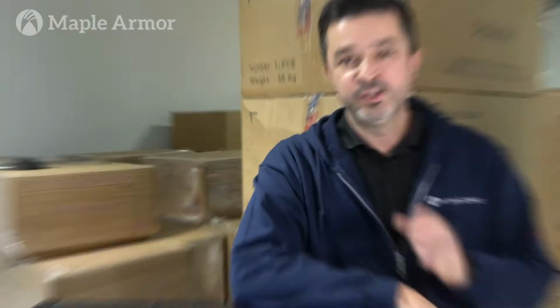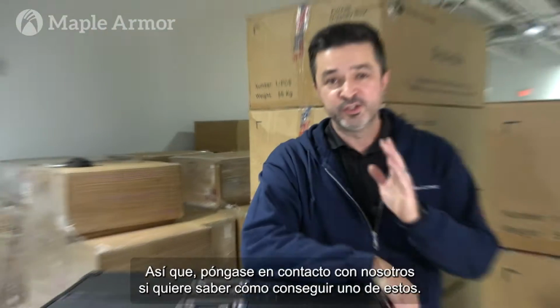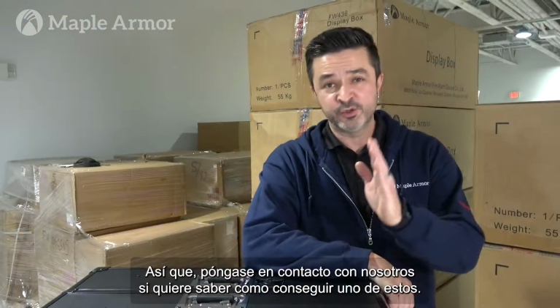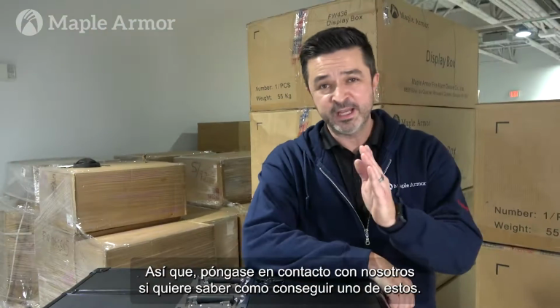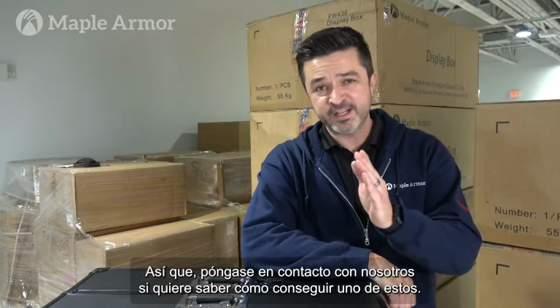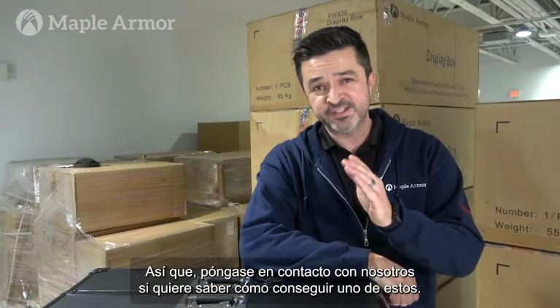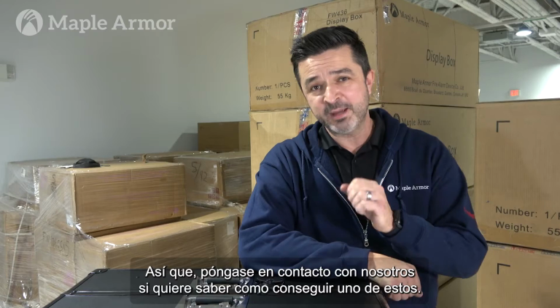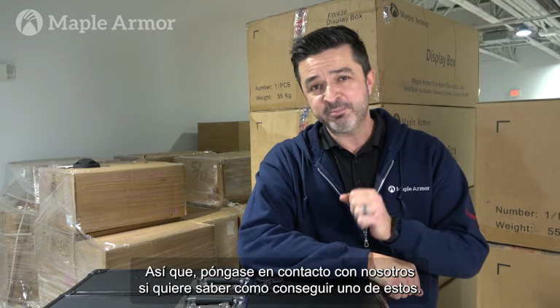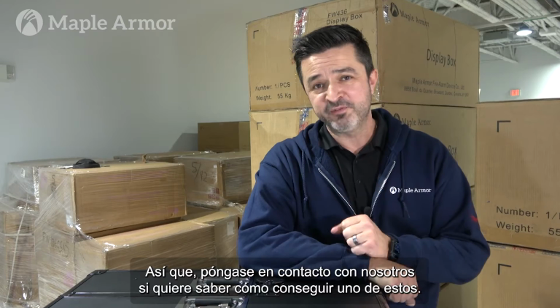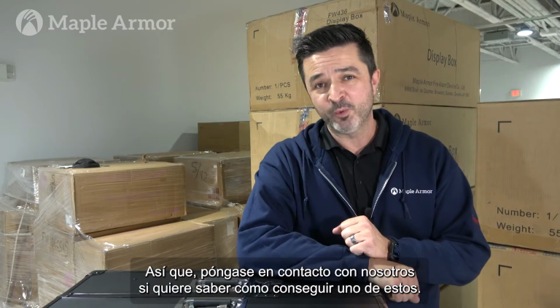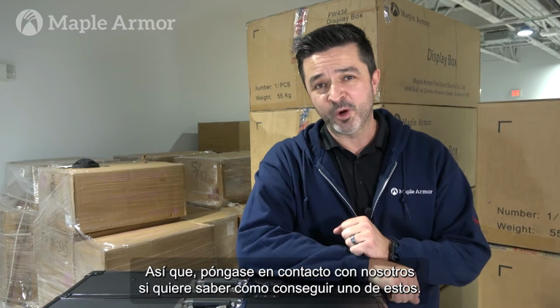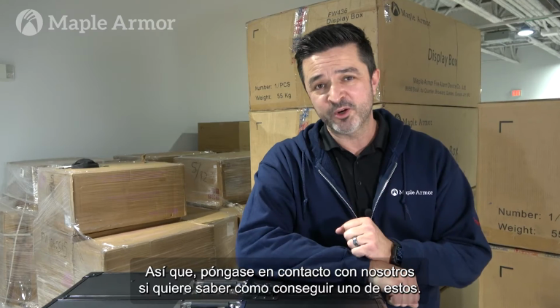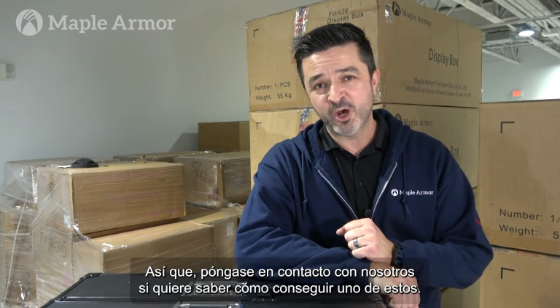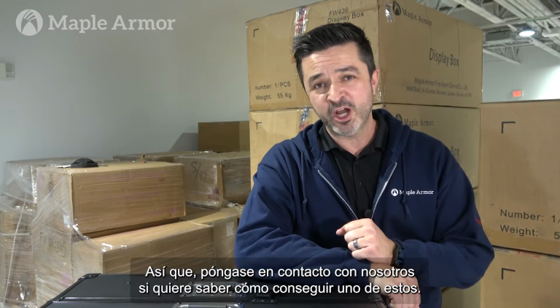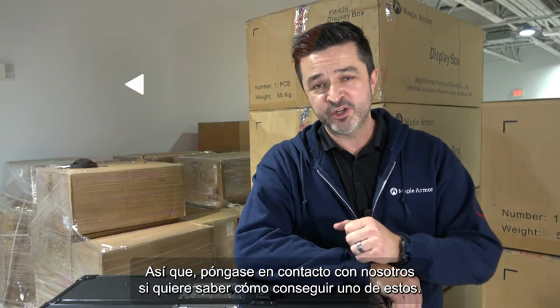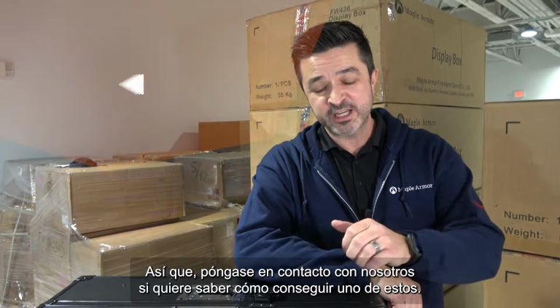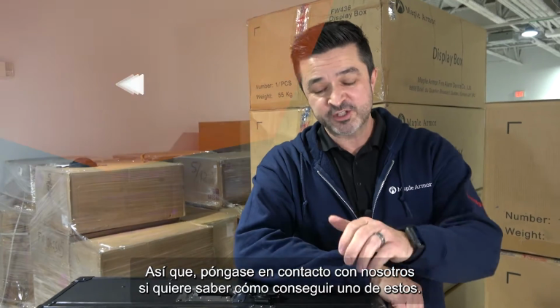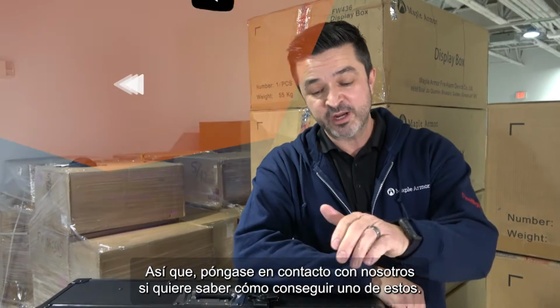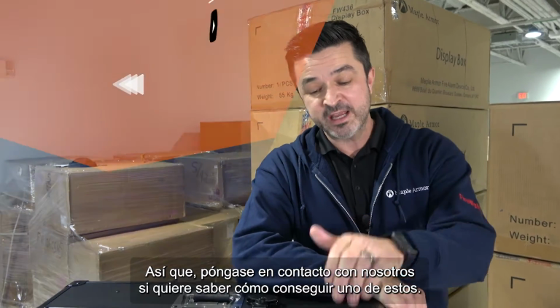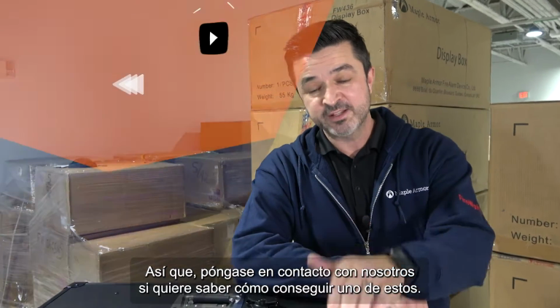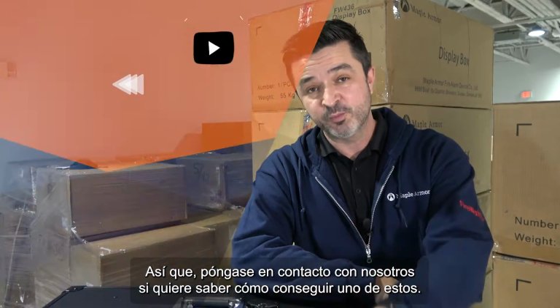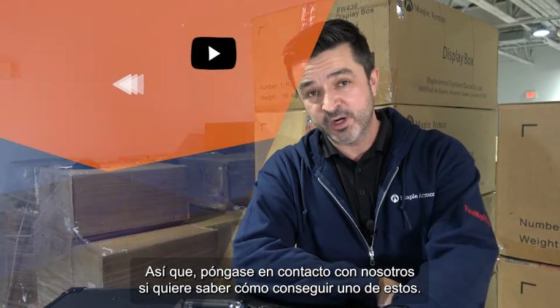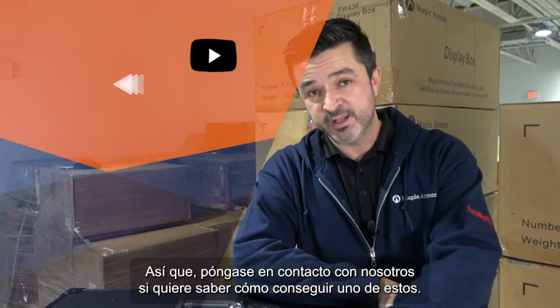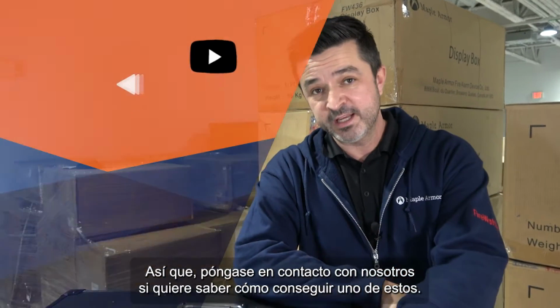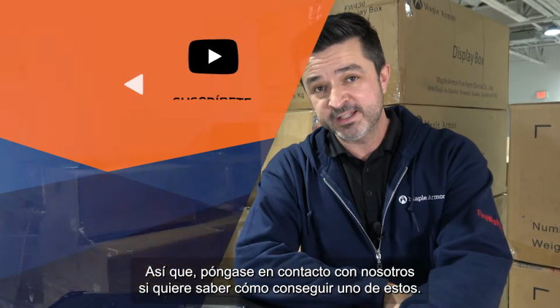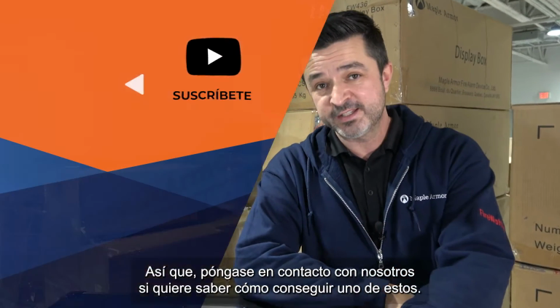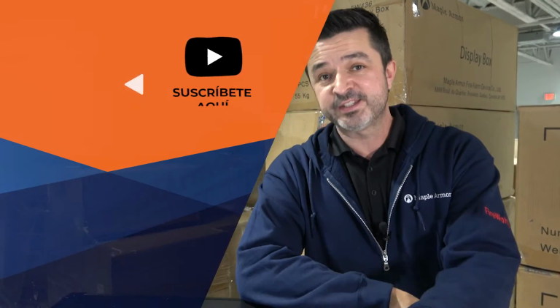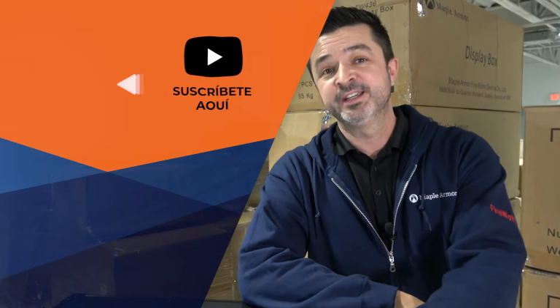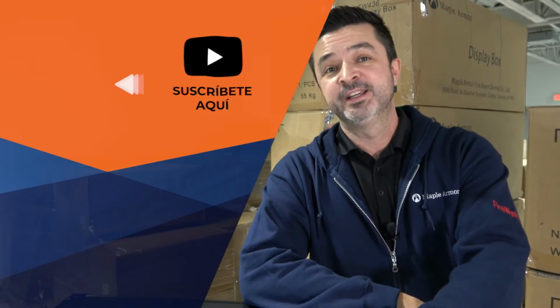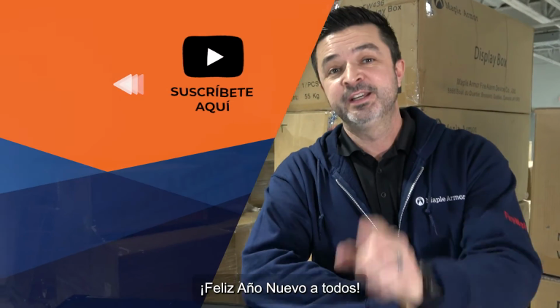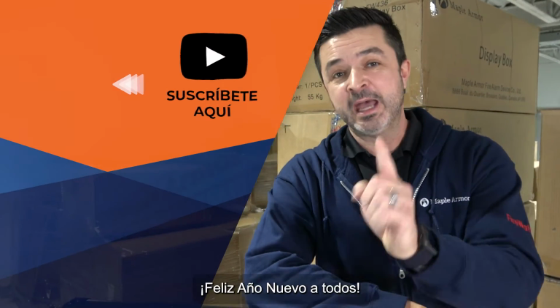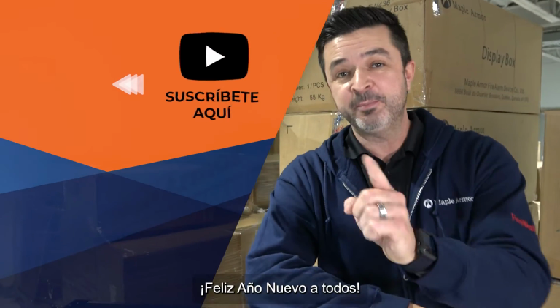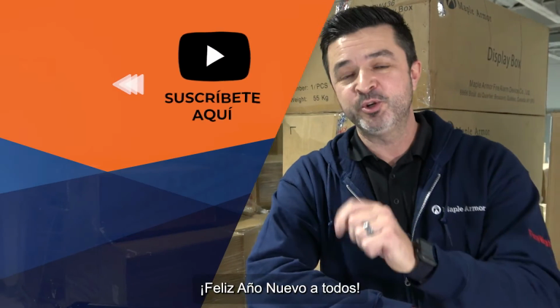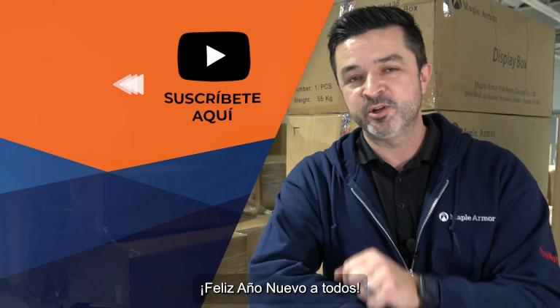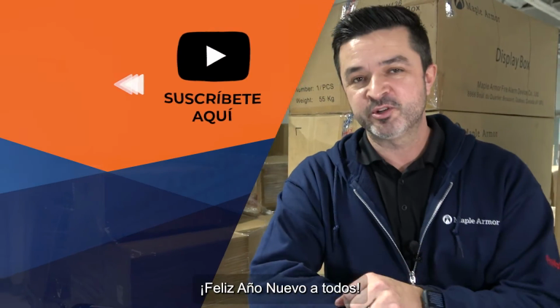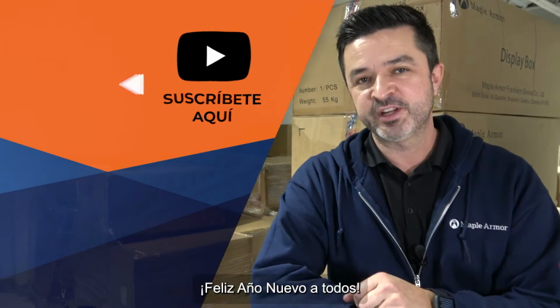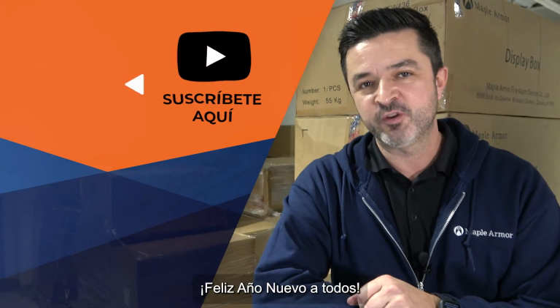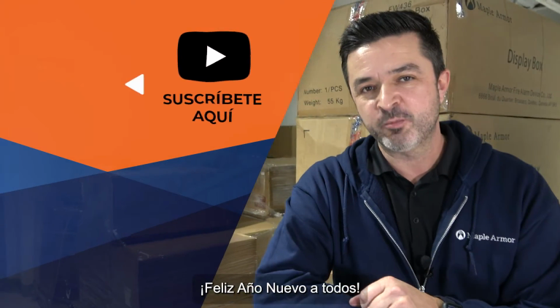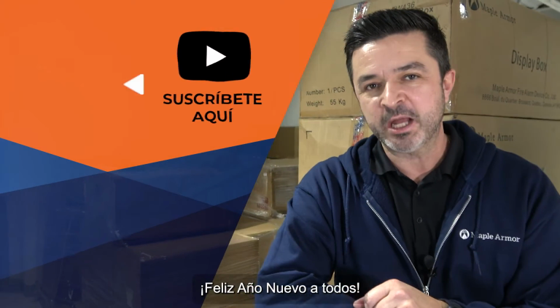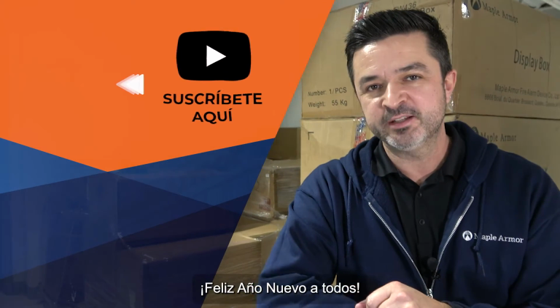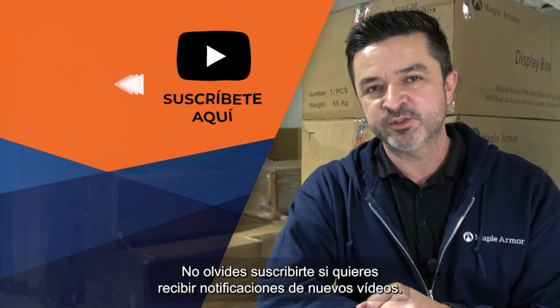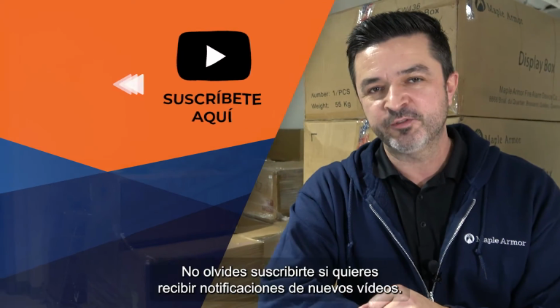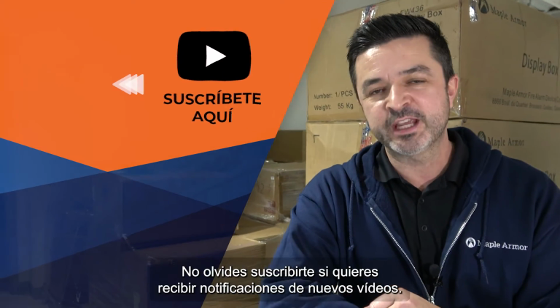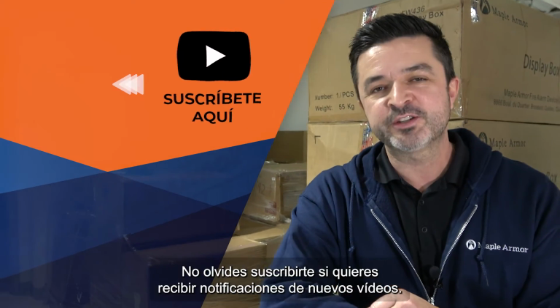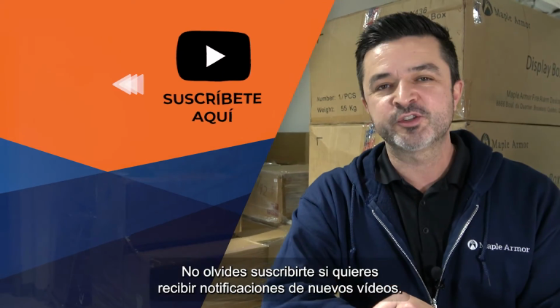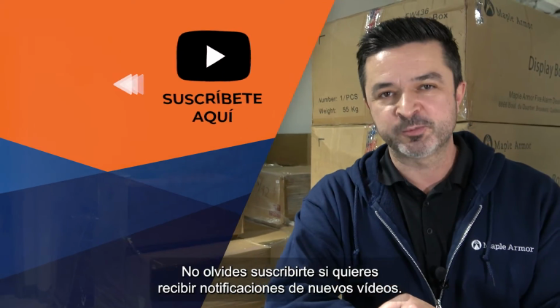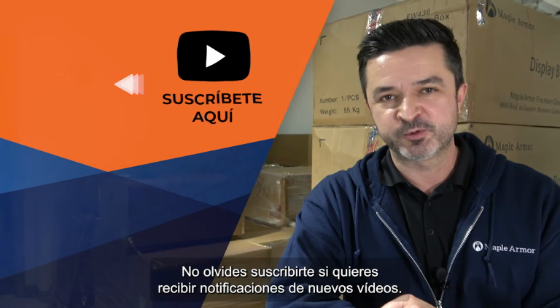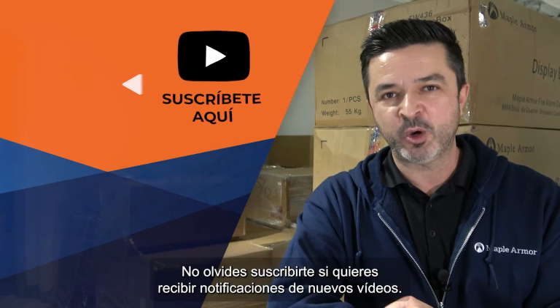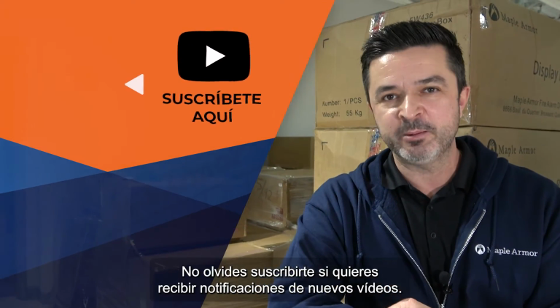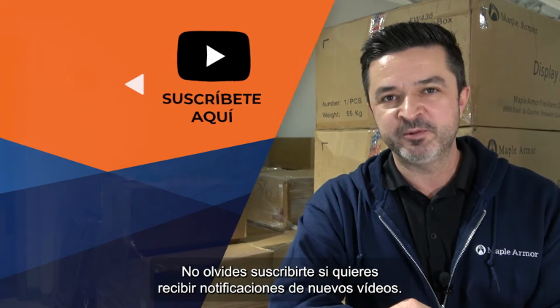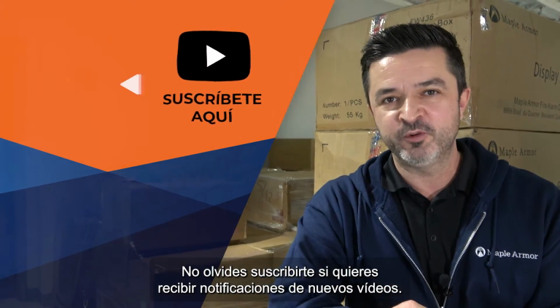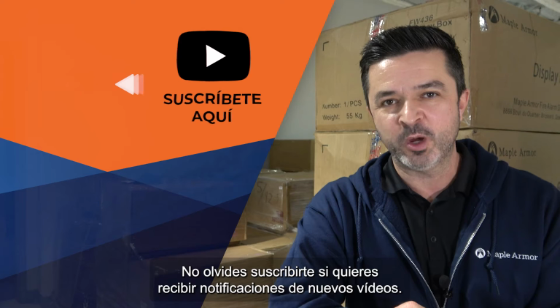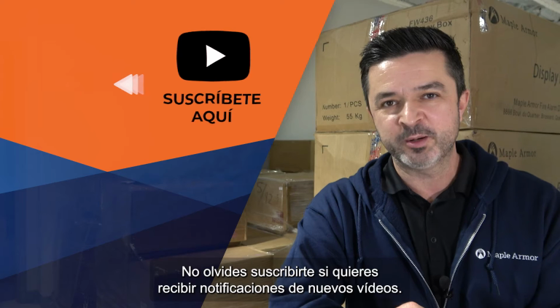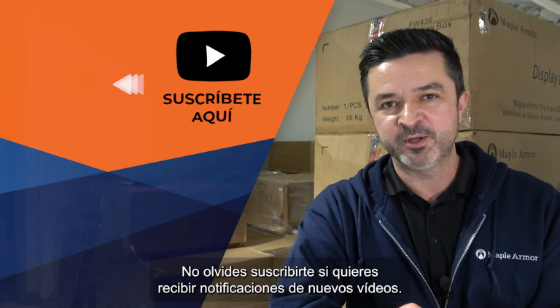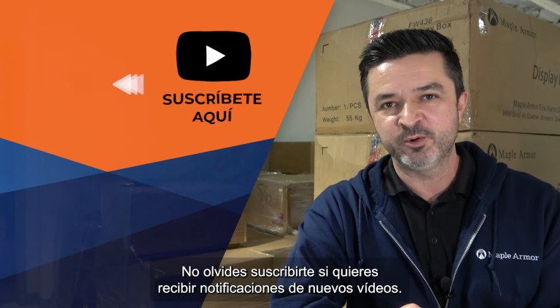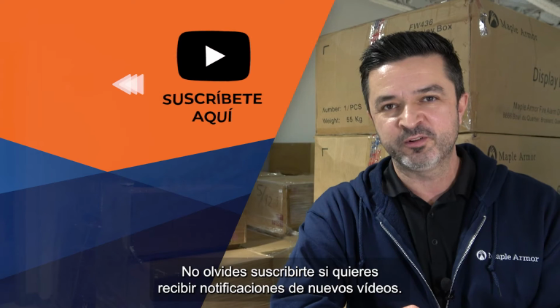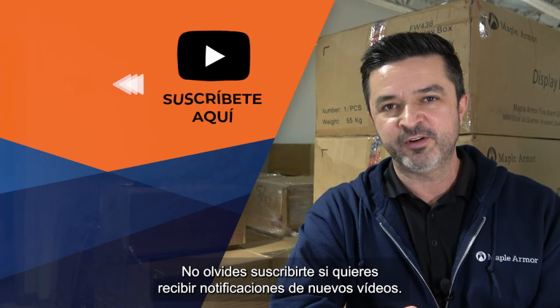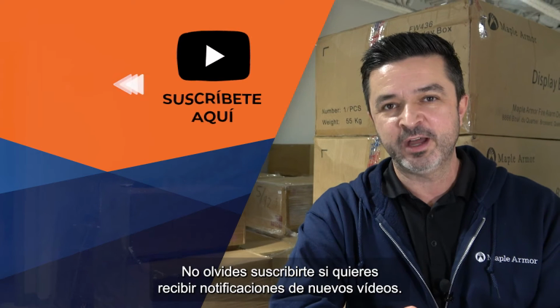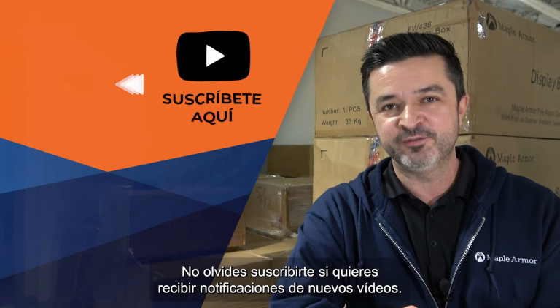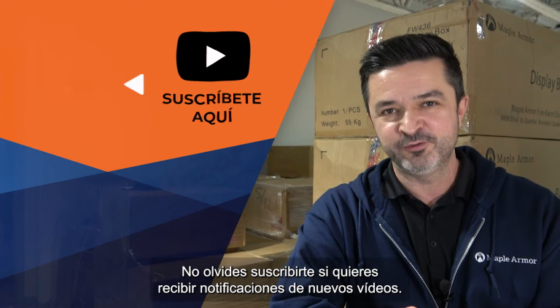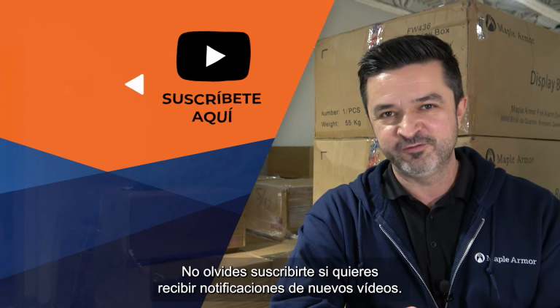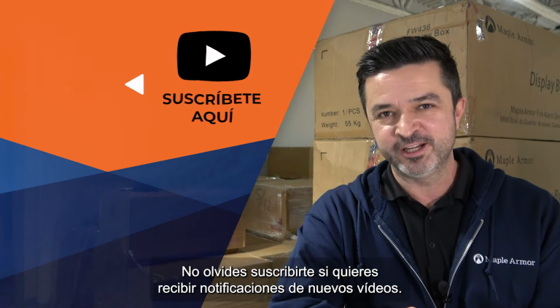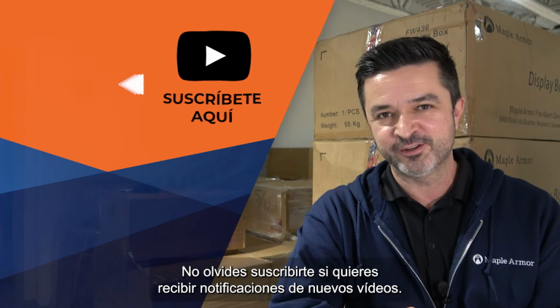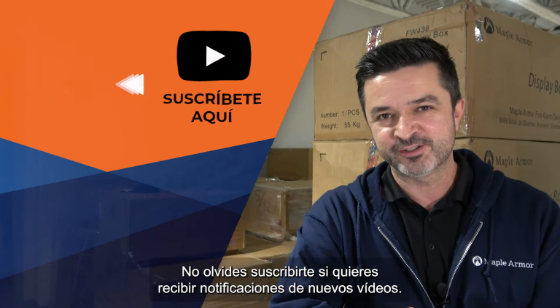So hit us up if you want to know how you get your hands on one of these. Happy New Year's to everybody. Don't forget to subscribe if you want to be notified of new videos.